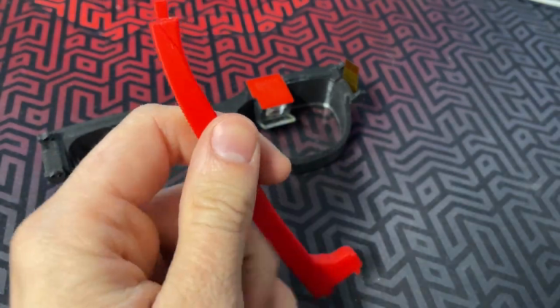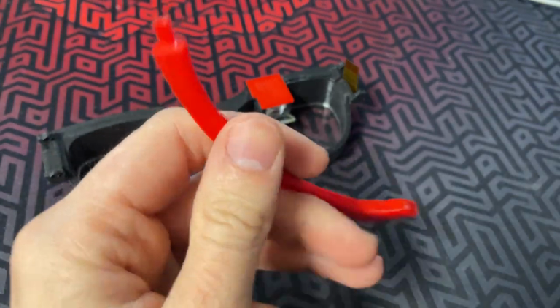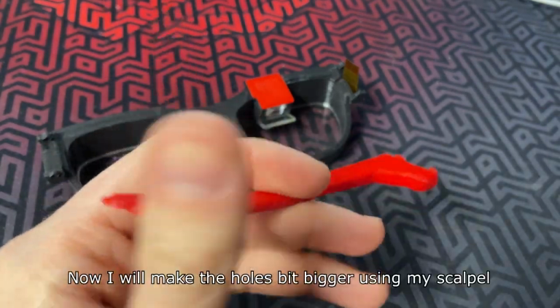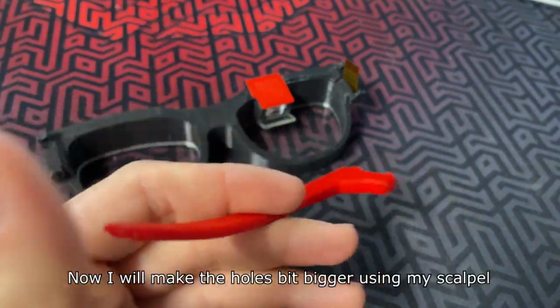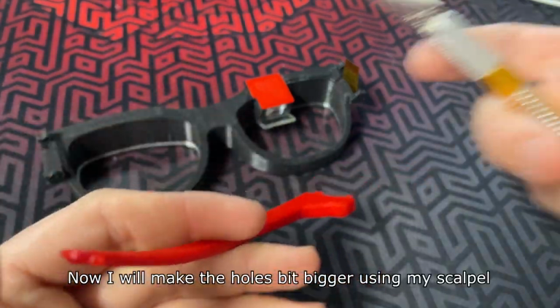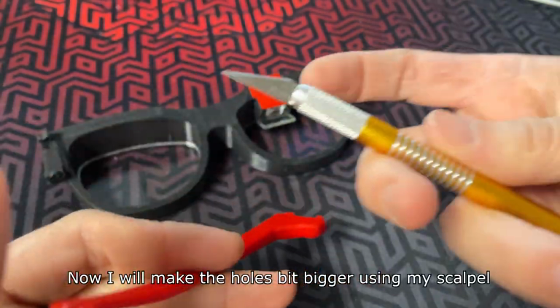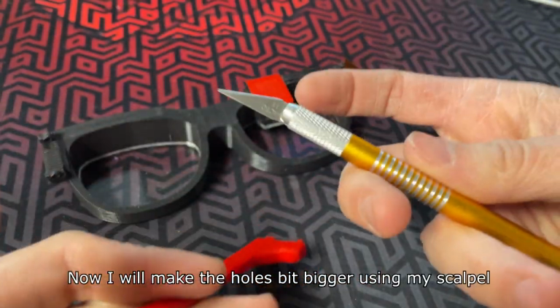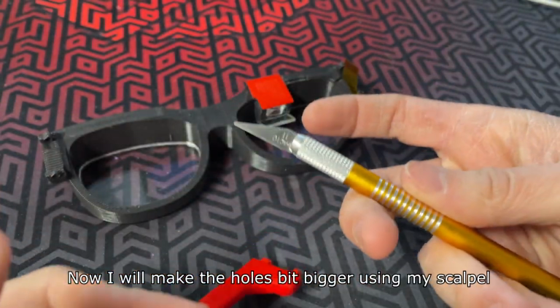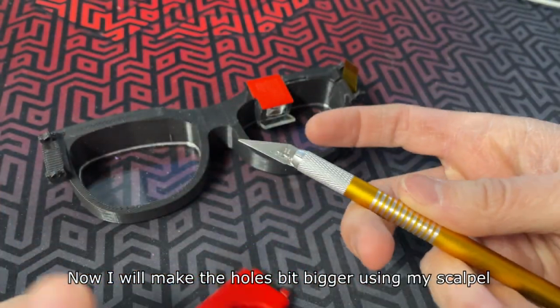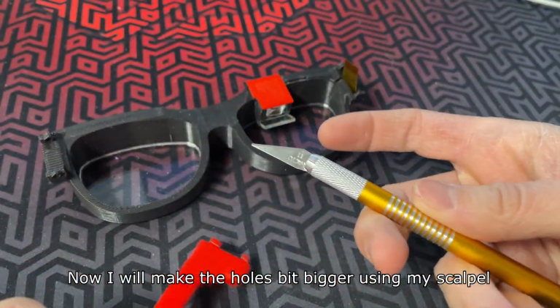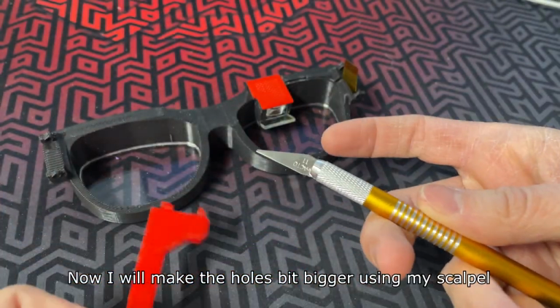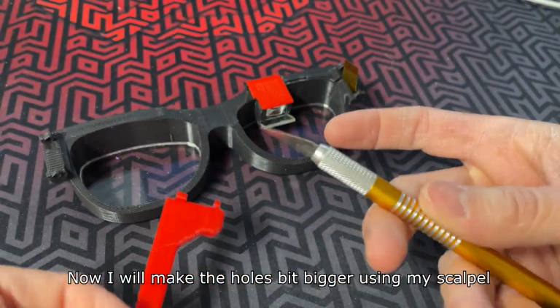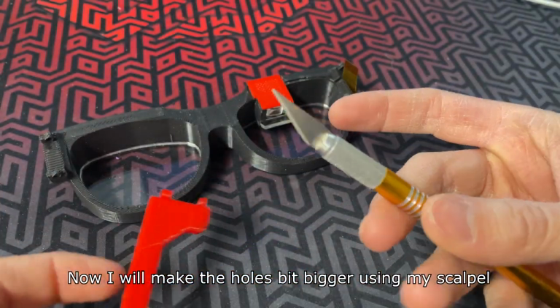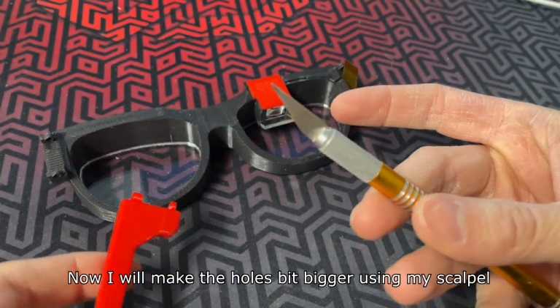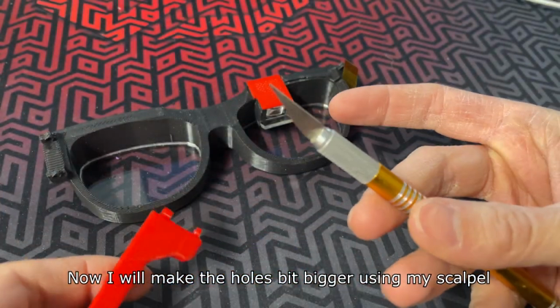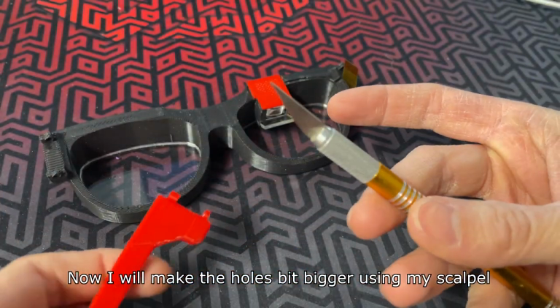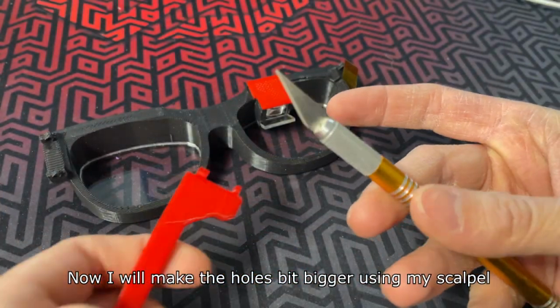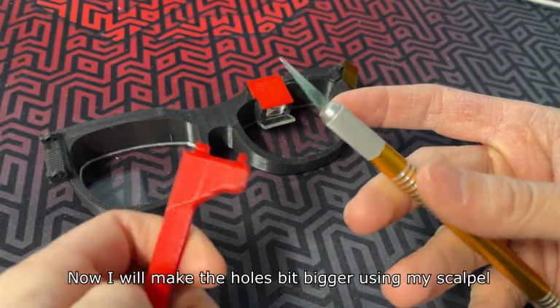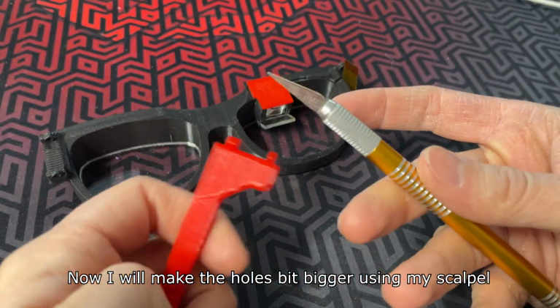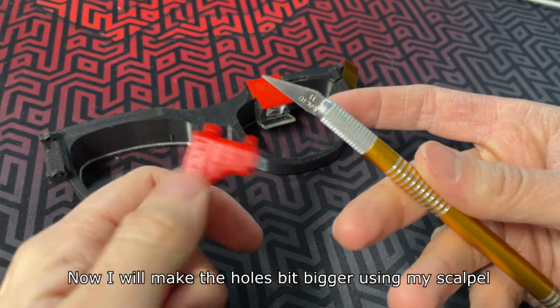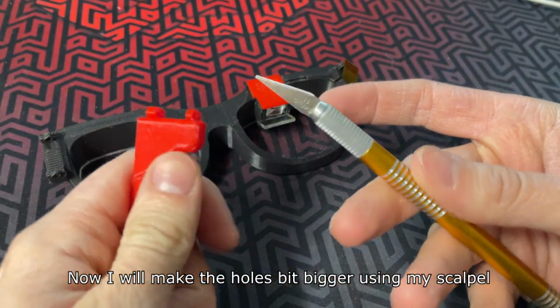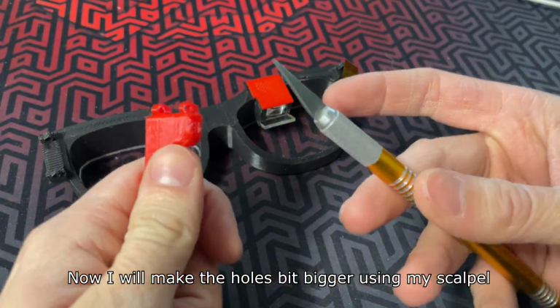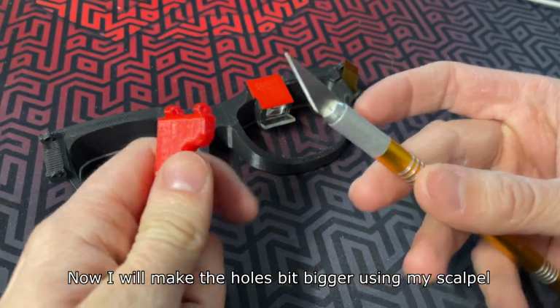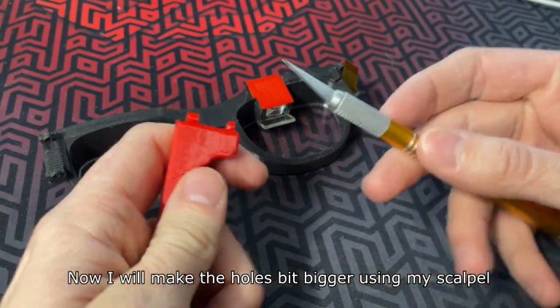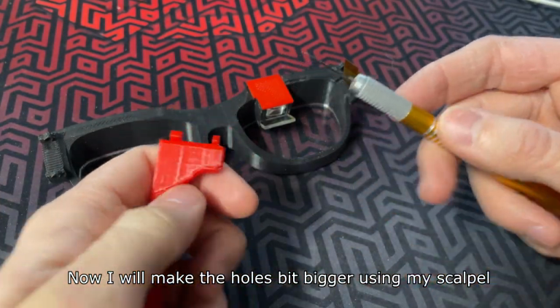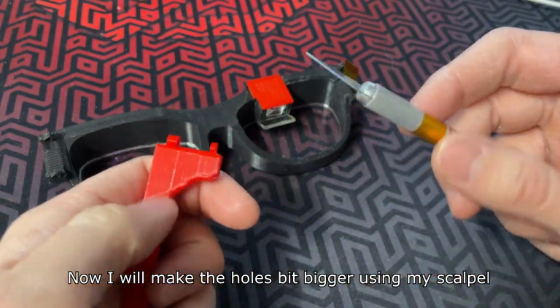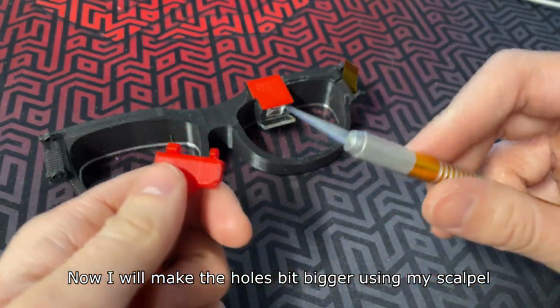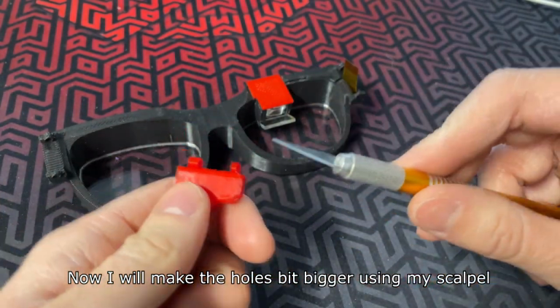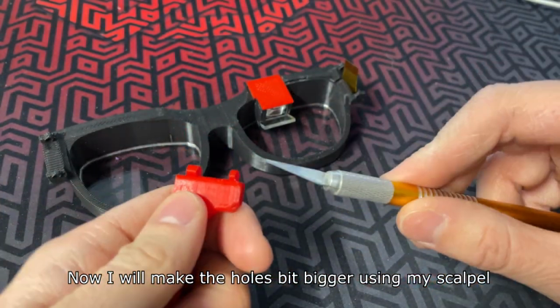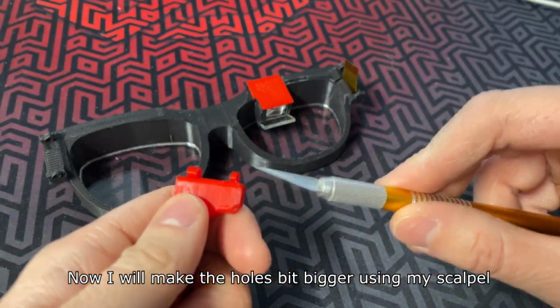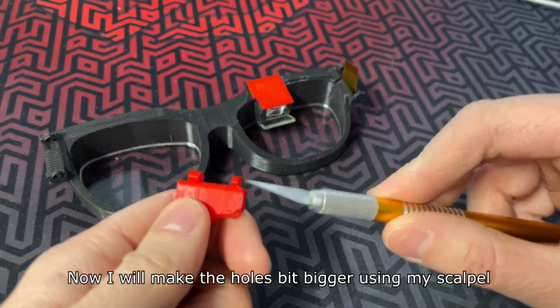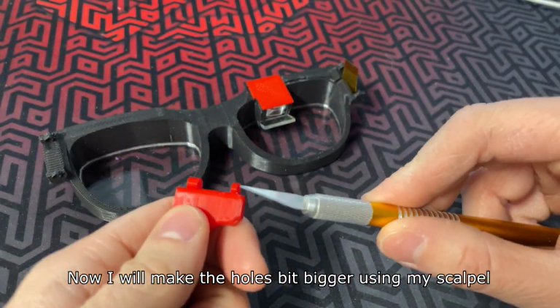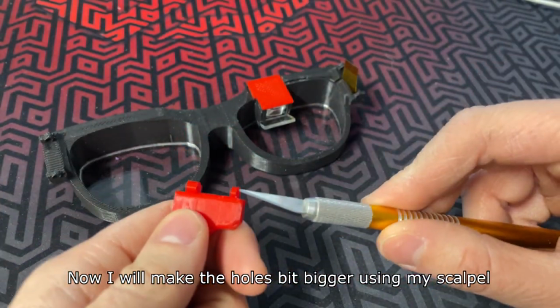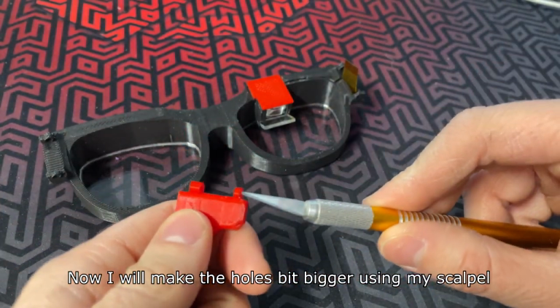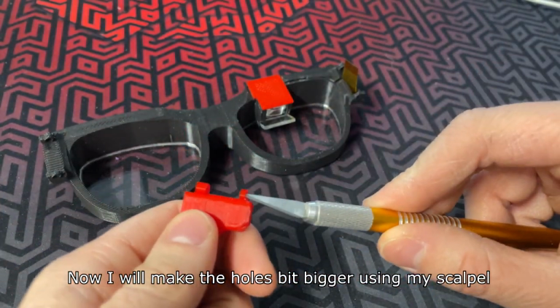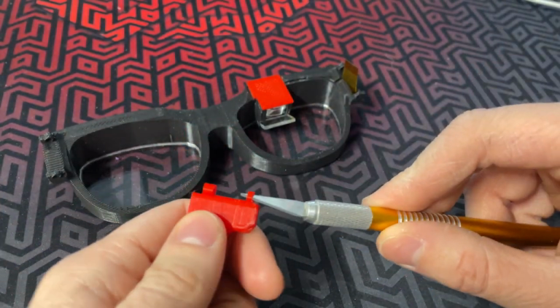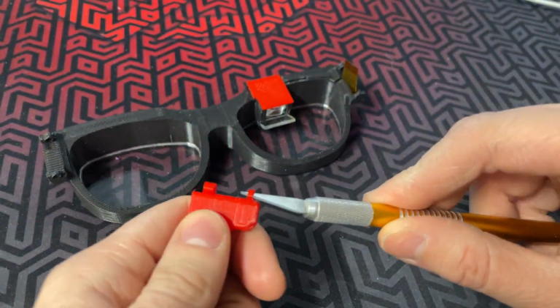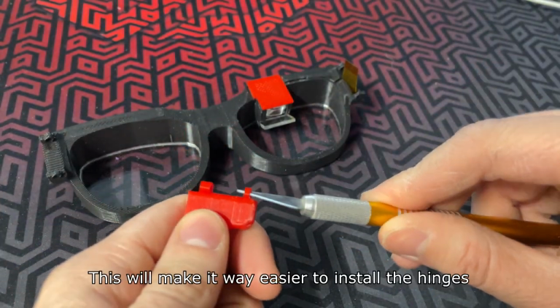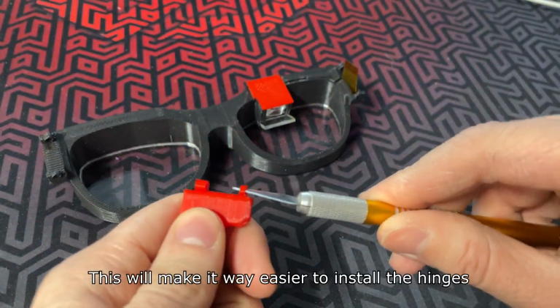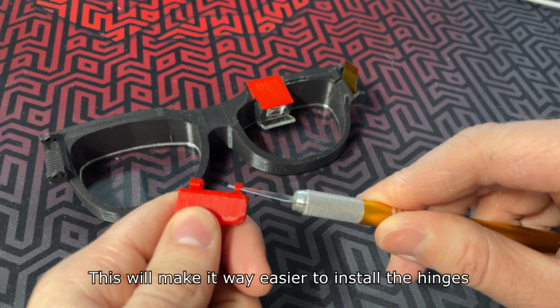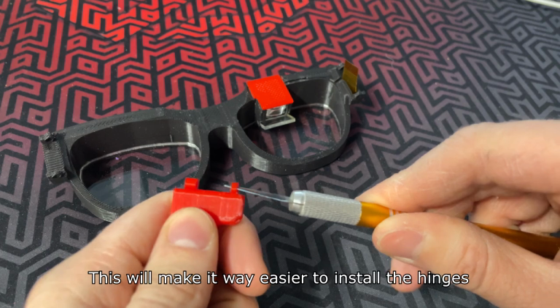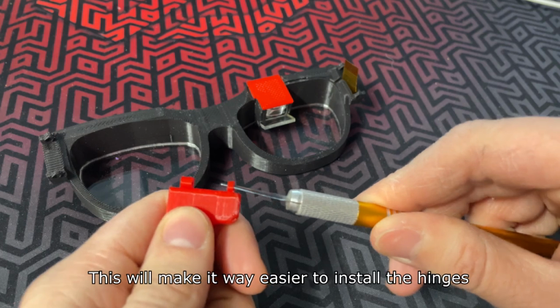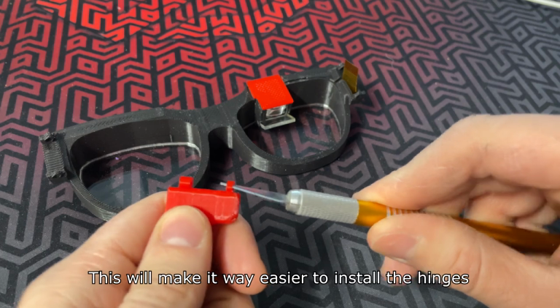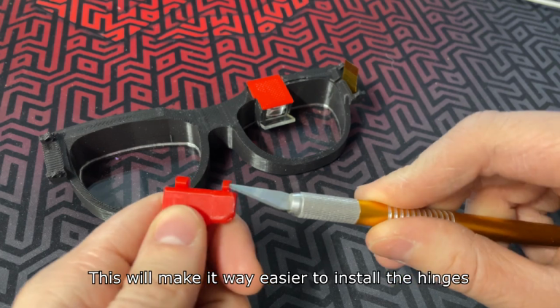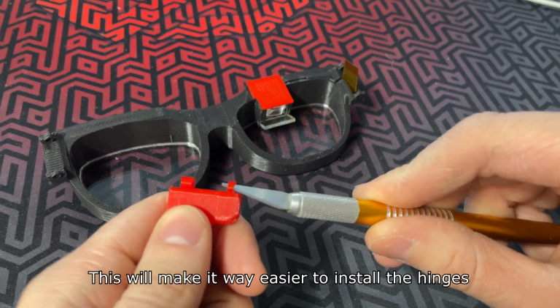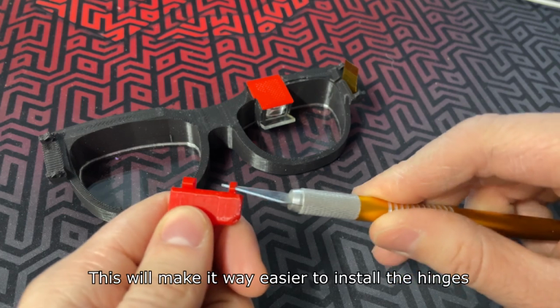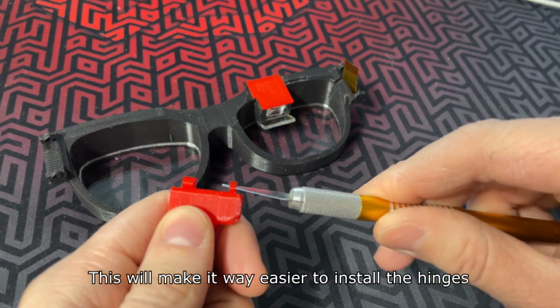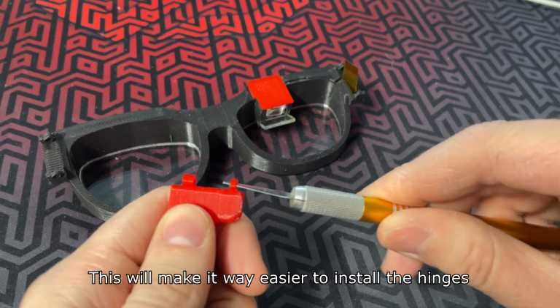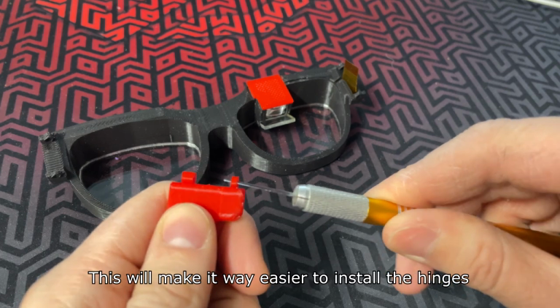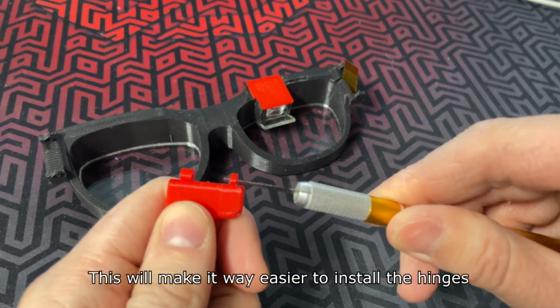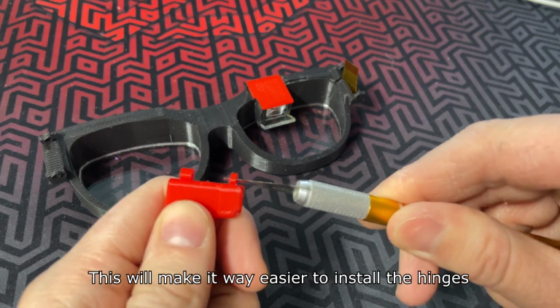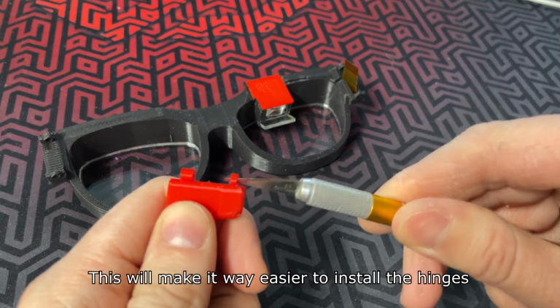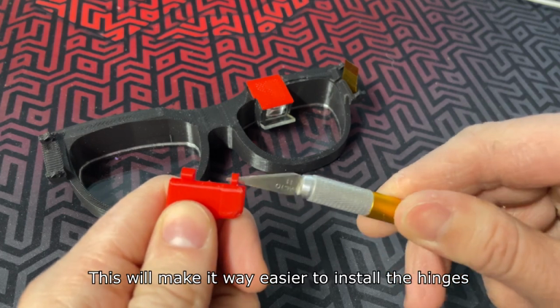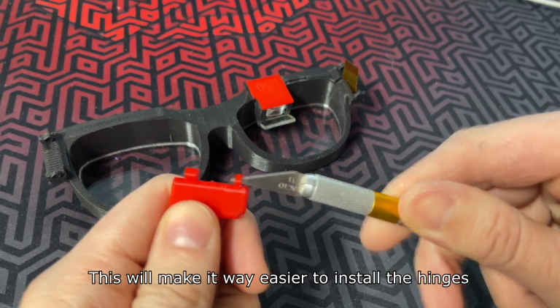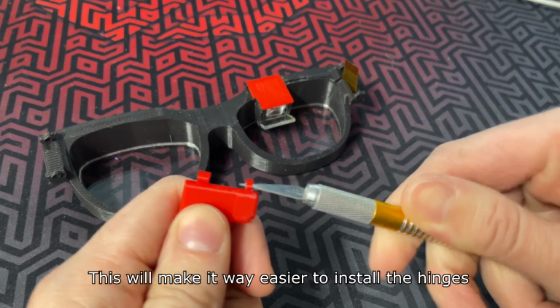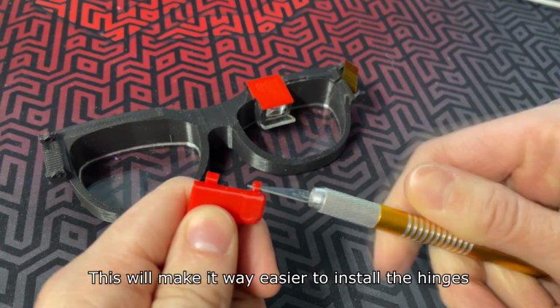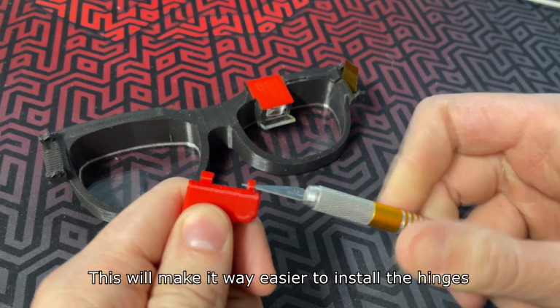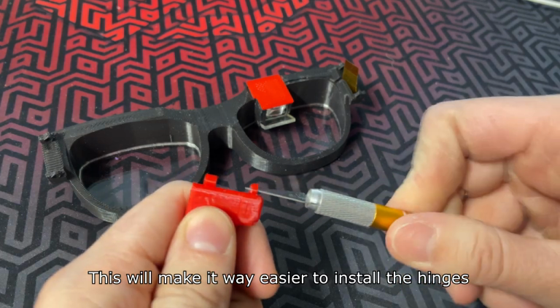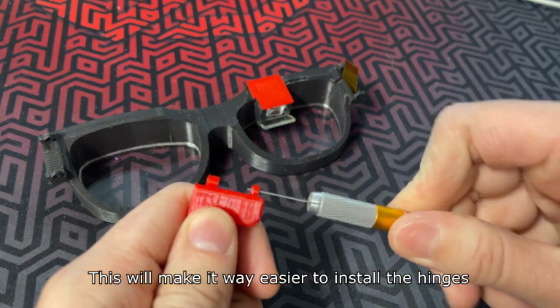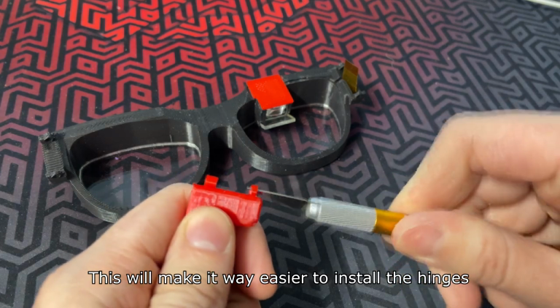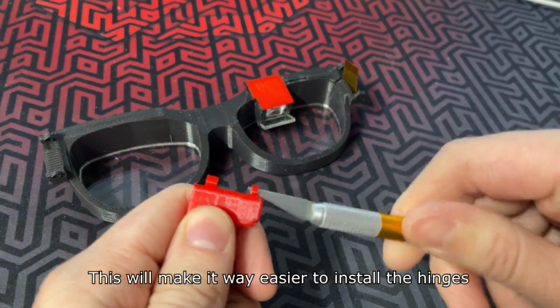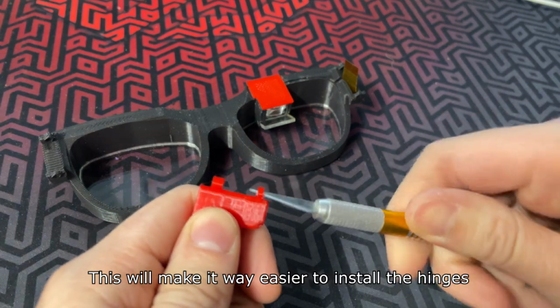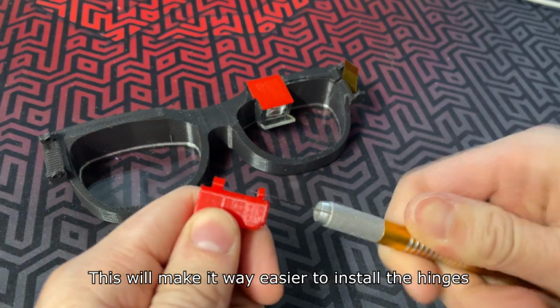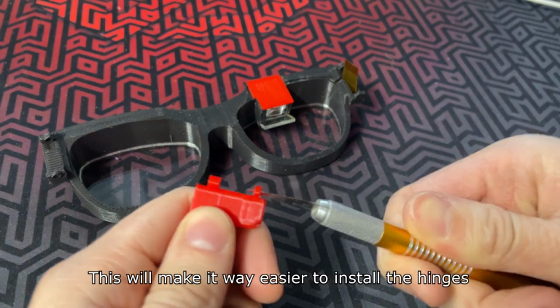Now I will make the holes a bit bigger using my scalpel. This will make it way easier to install the hinges.